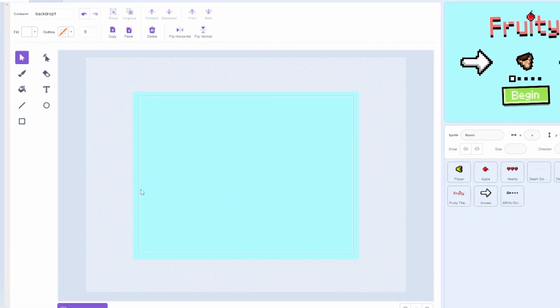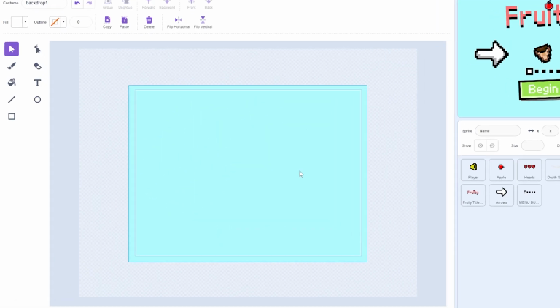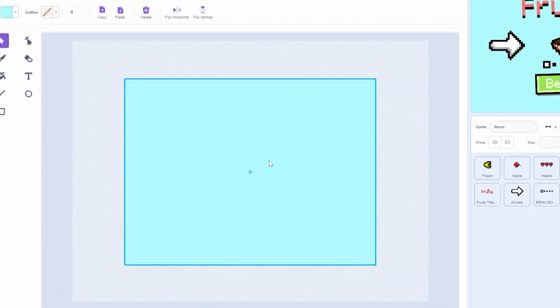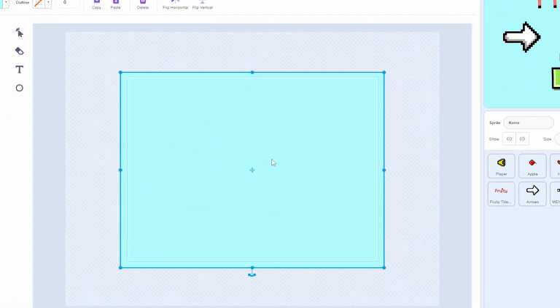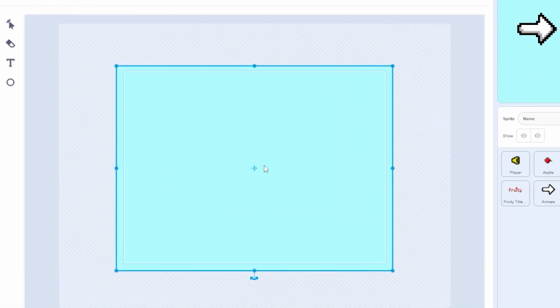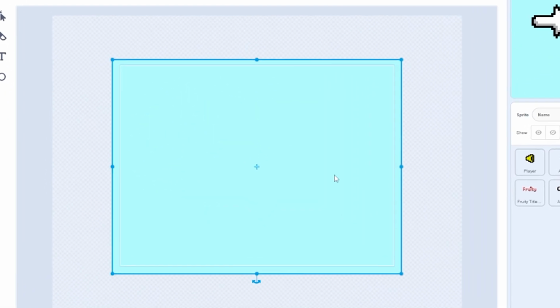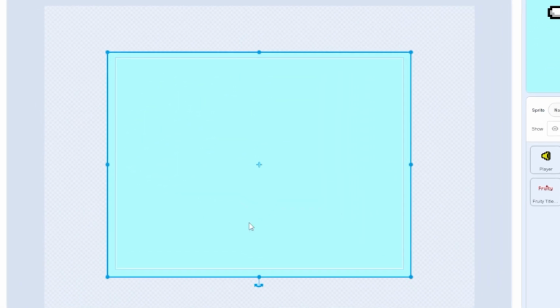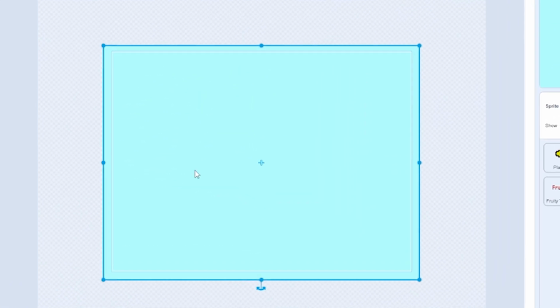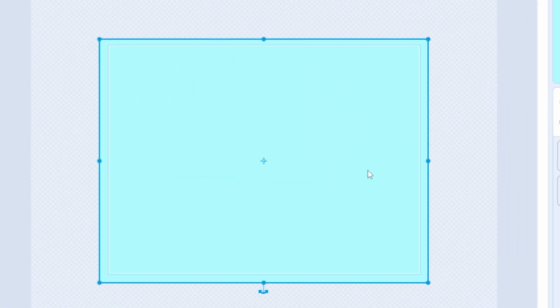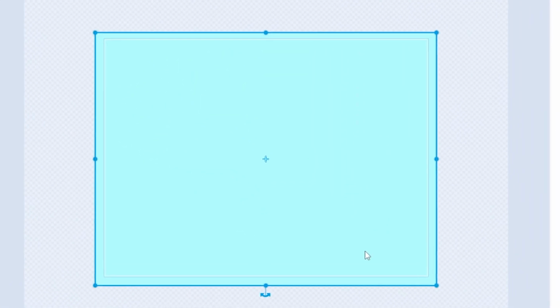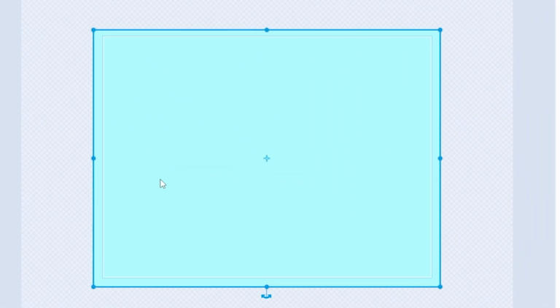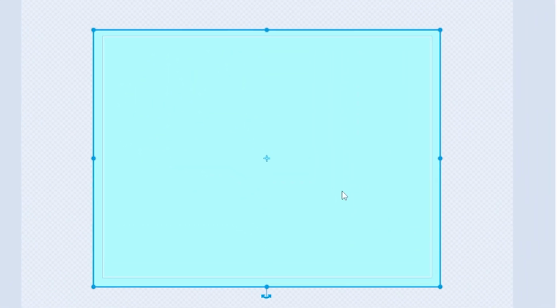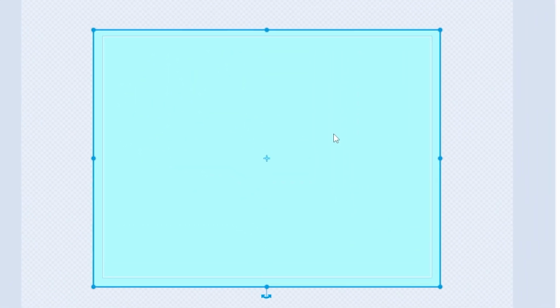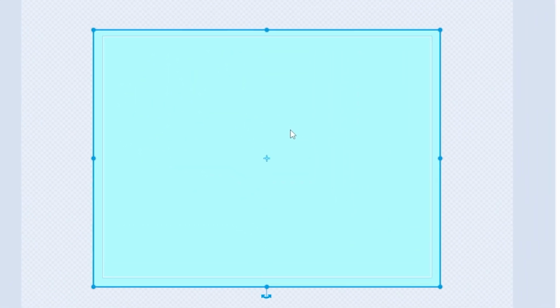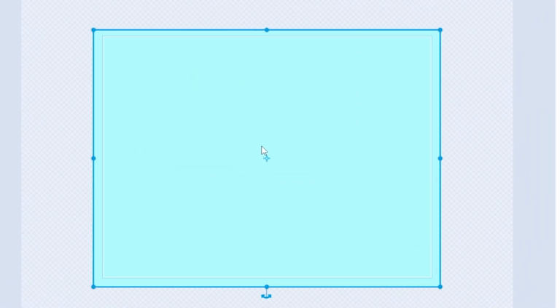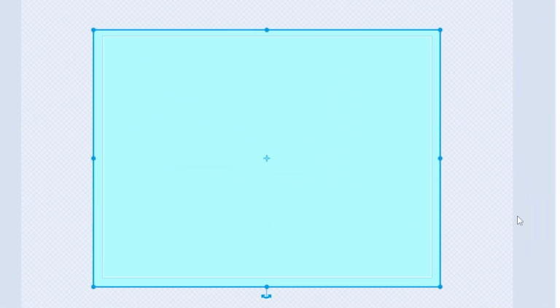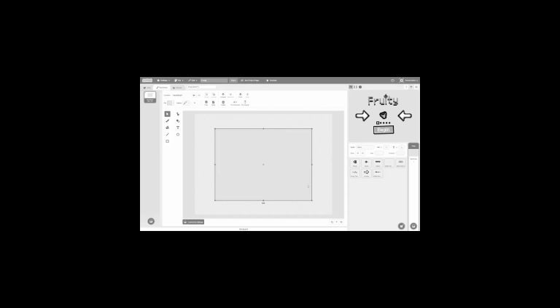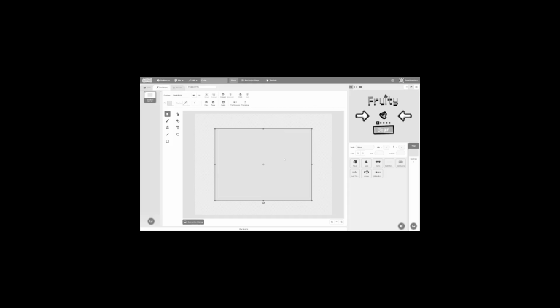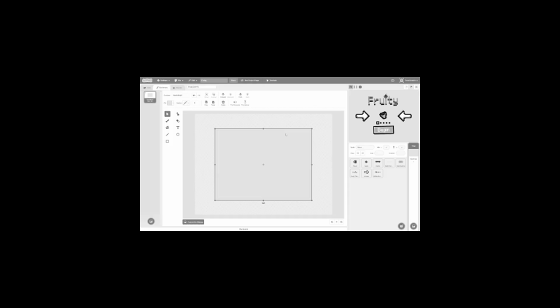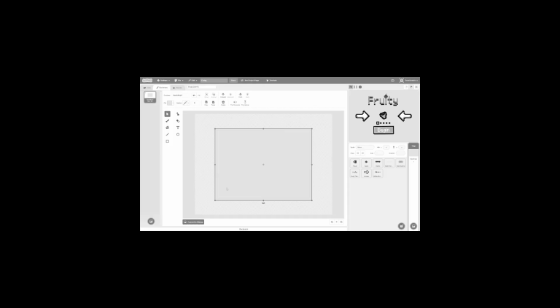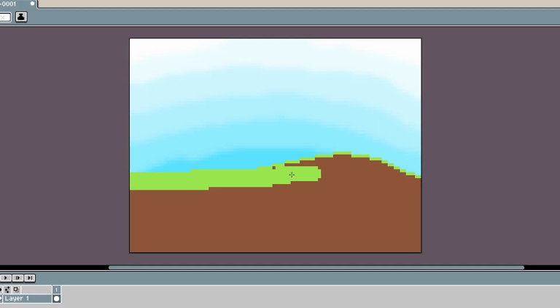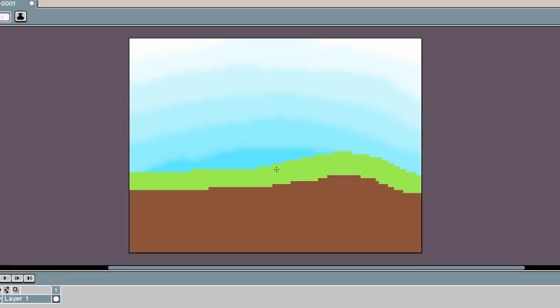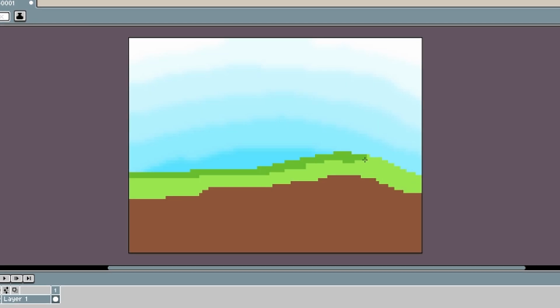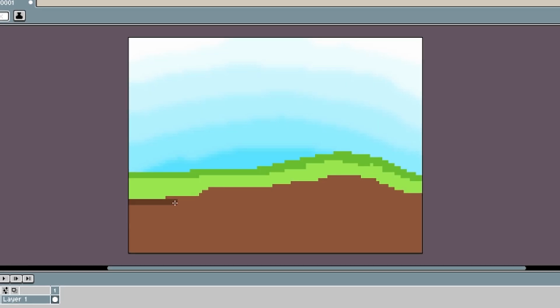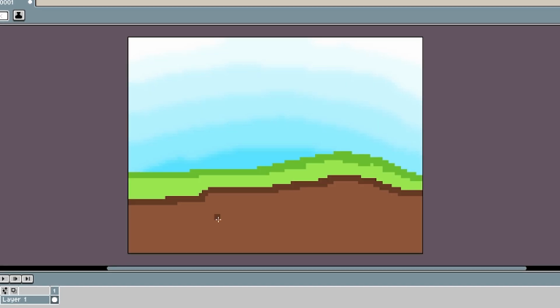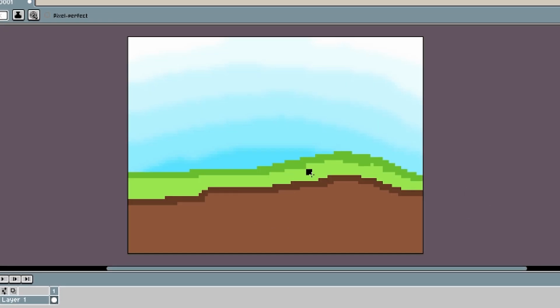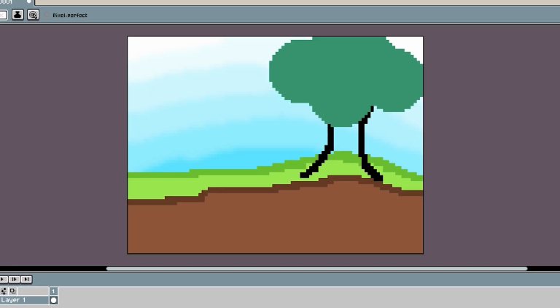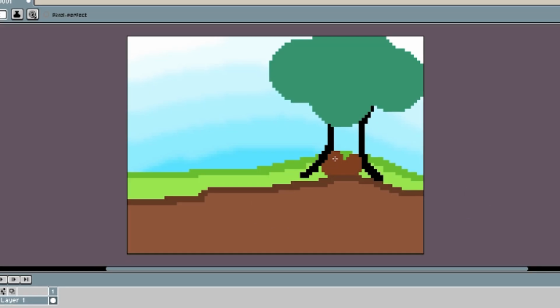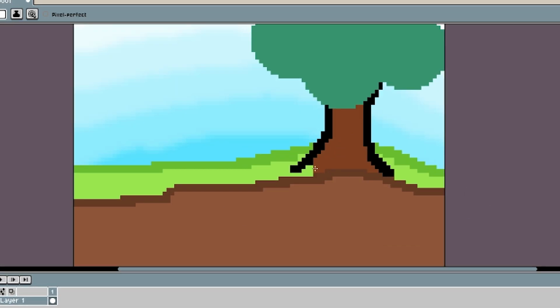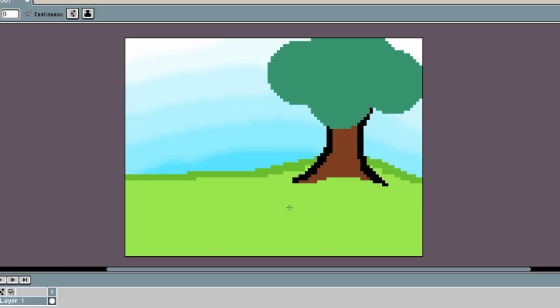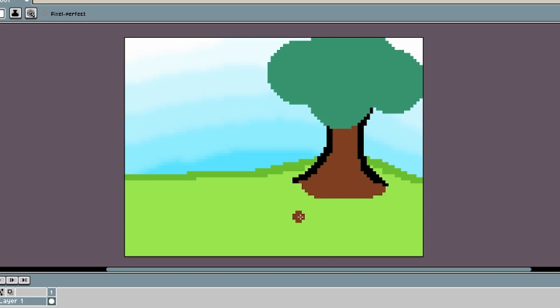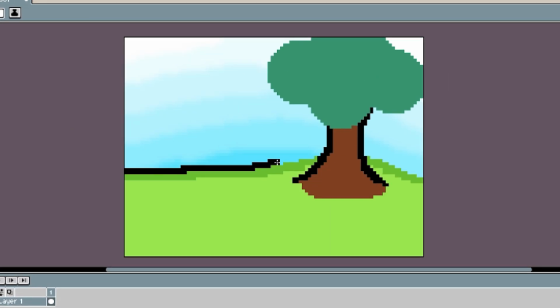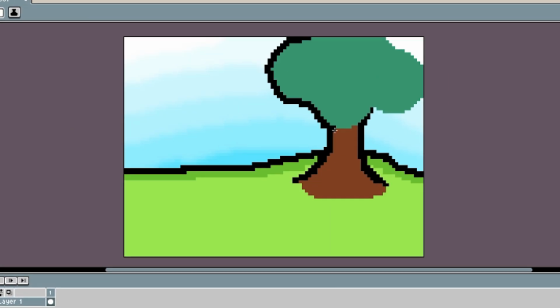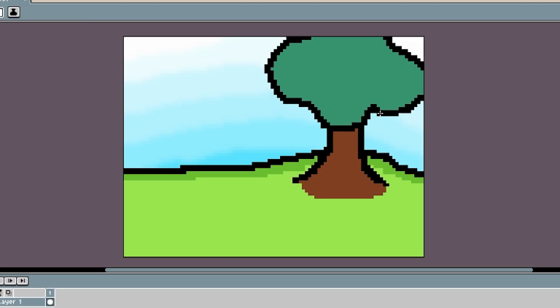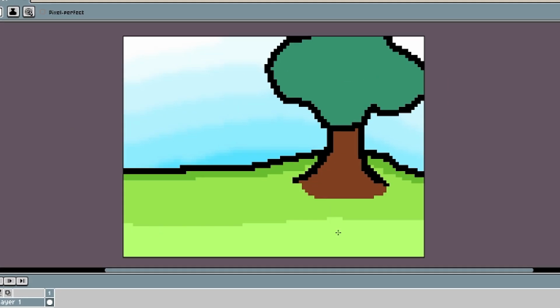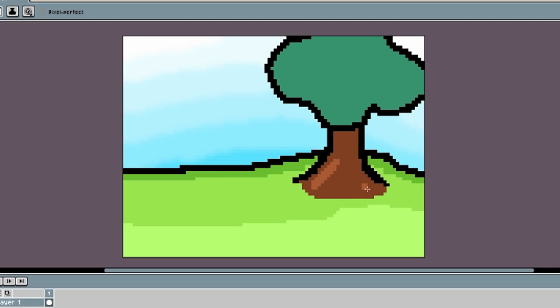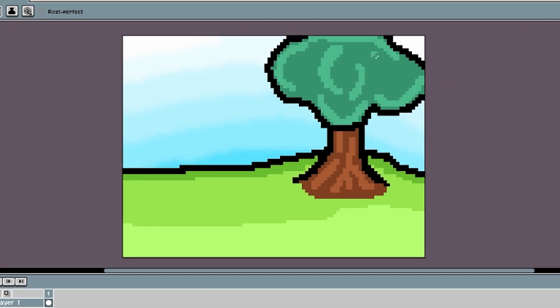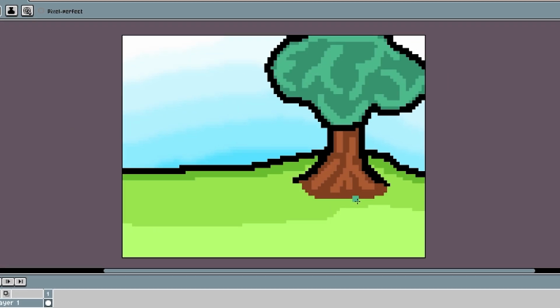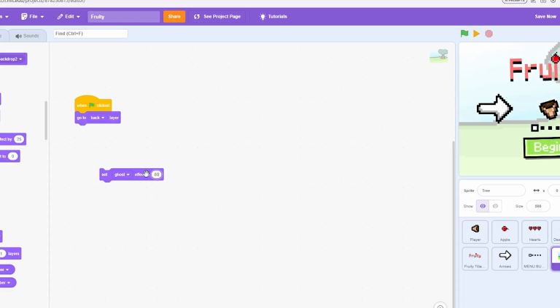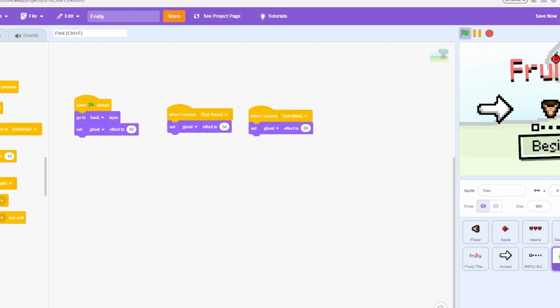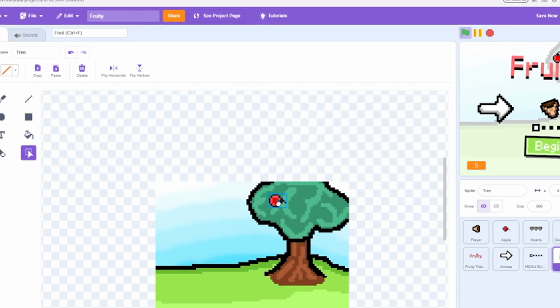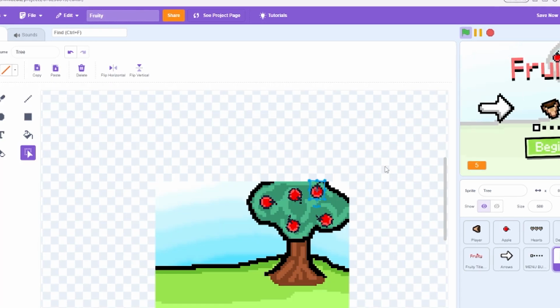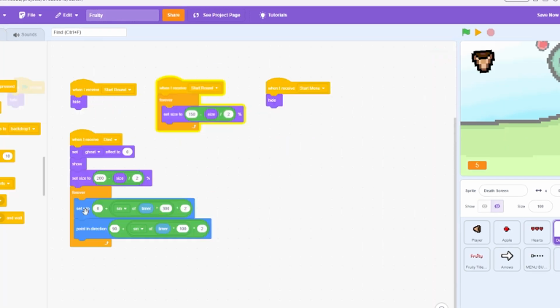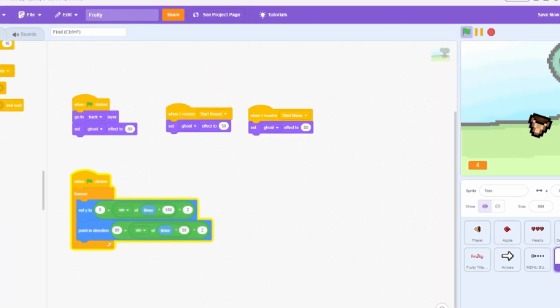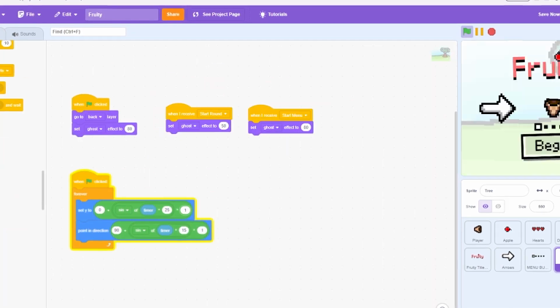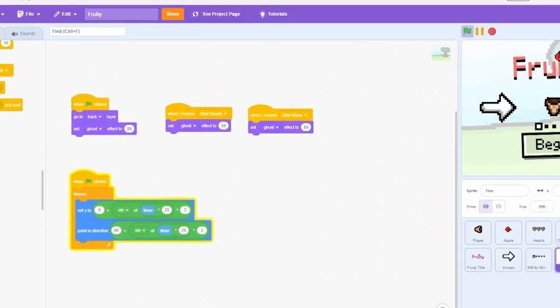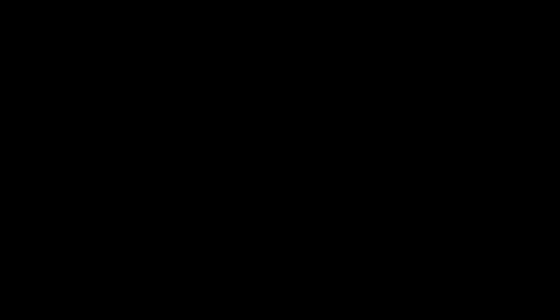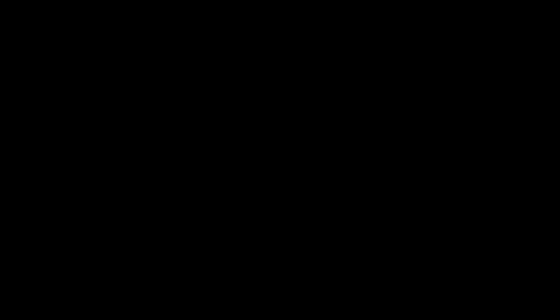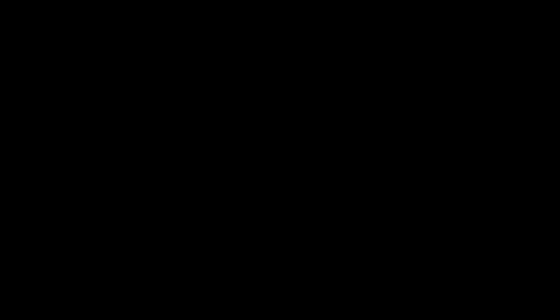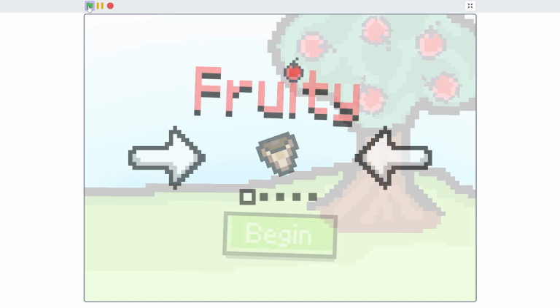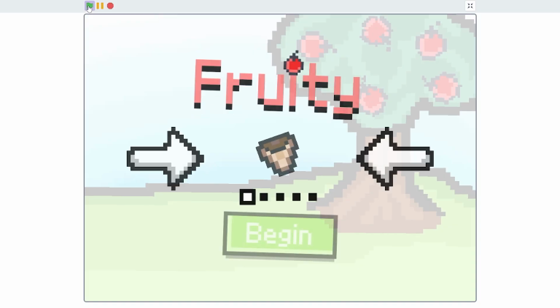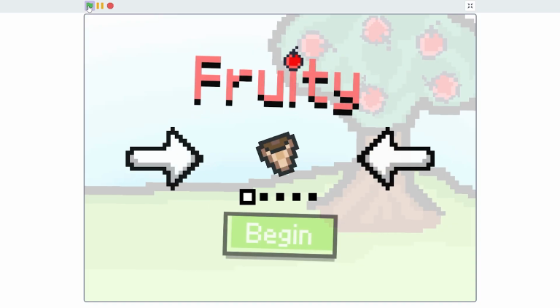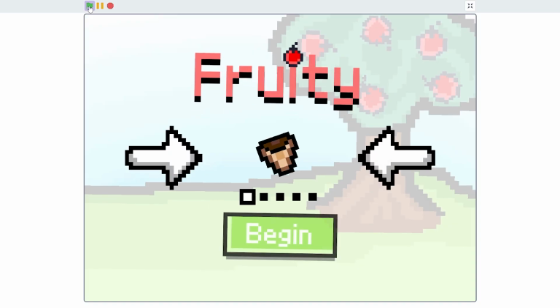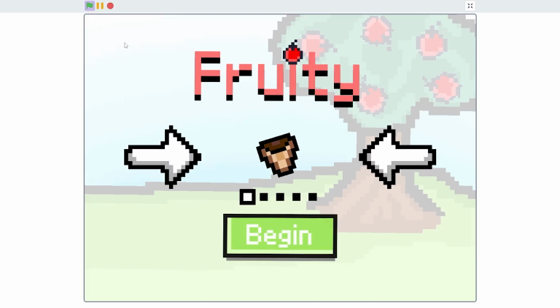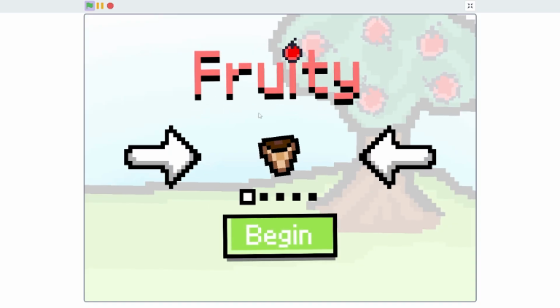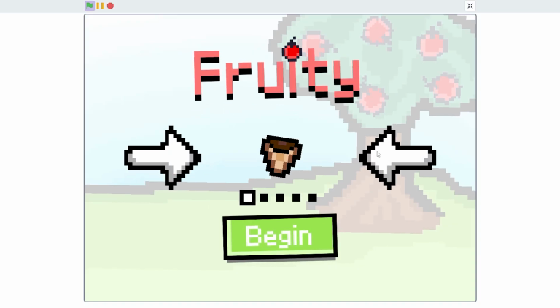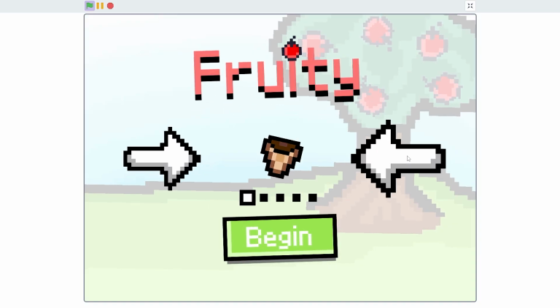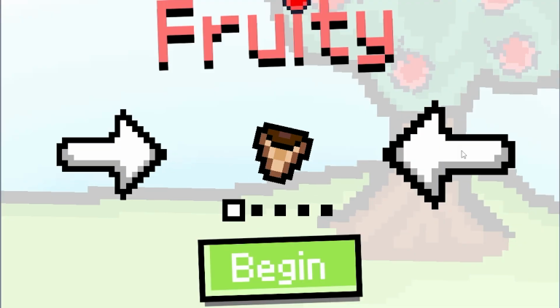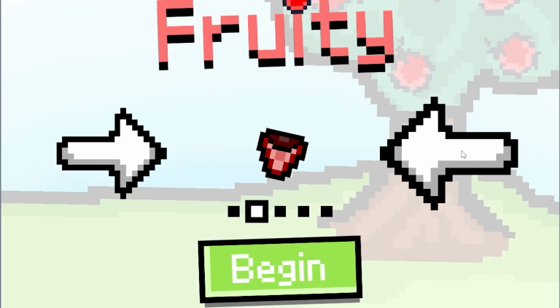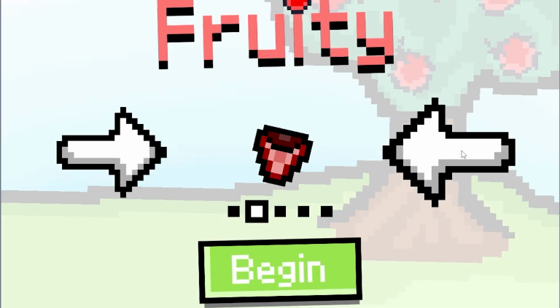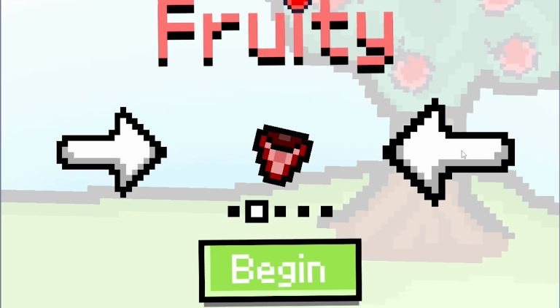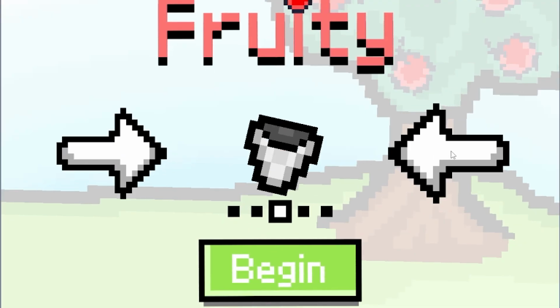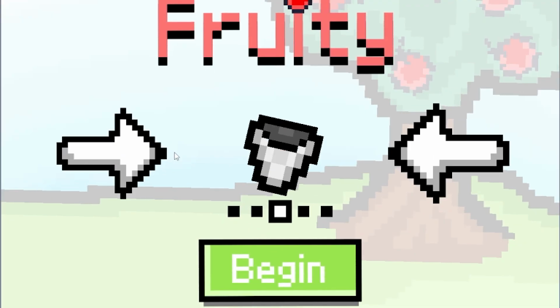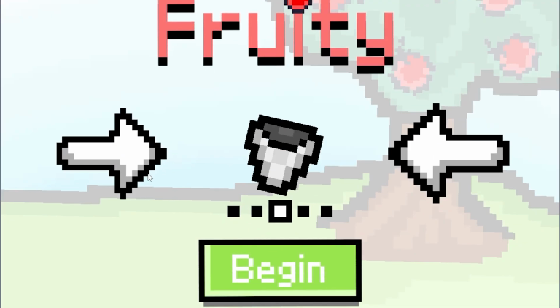But now you see this background? Yeah, it sucks. So let me just do some drawing, do some coding, and bam — looking spicy.